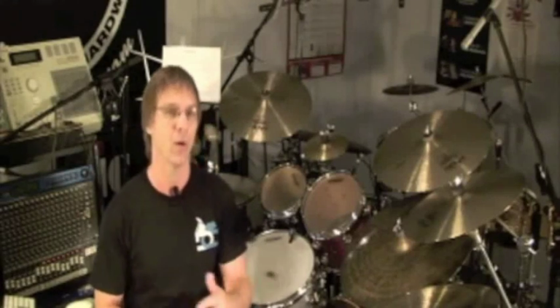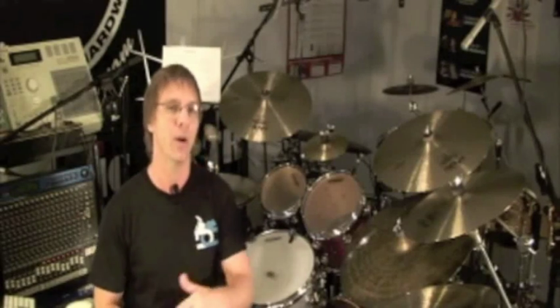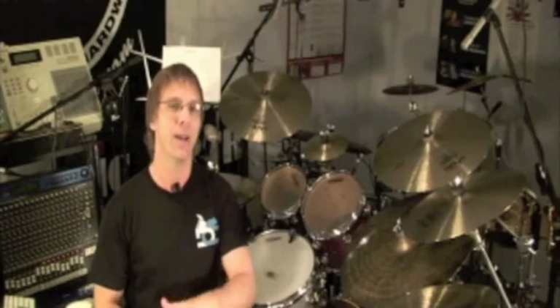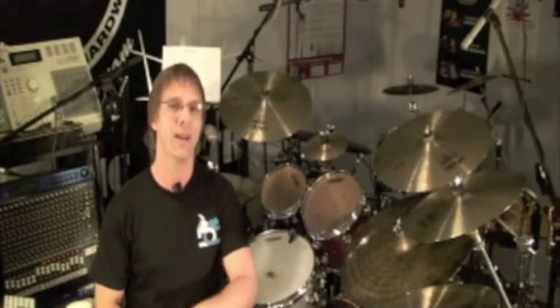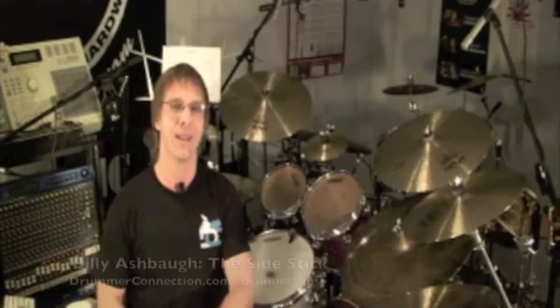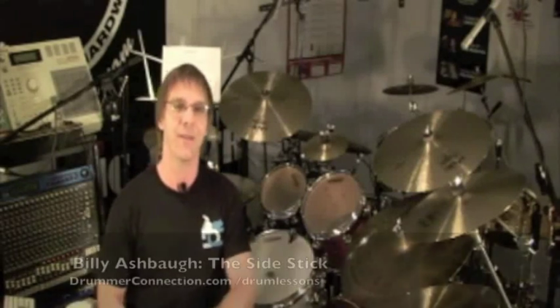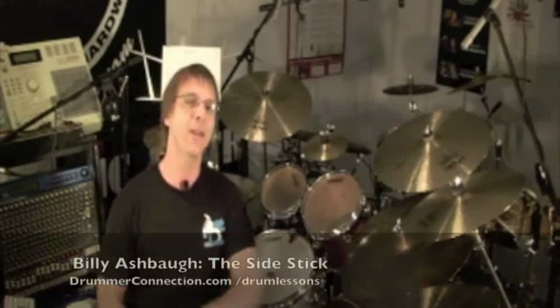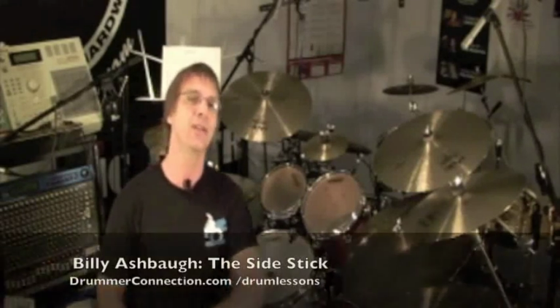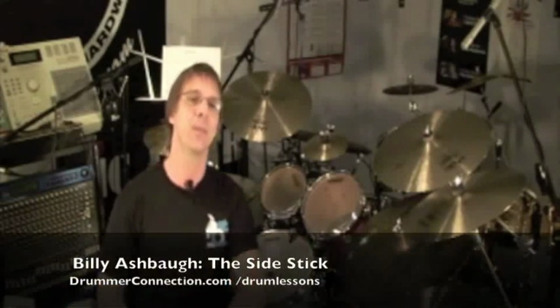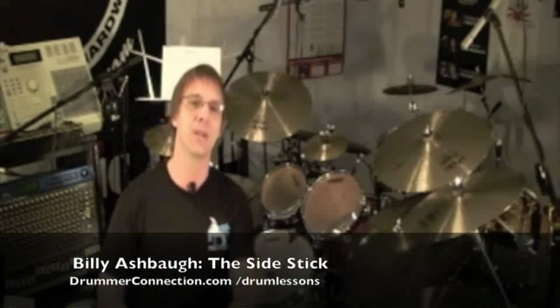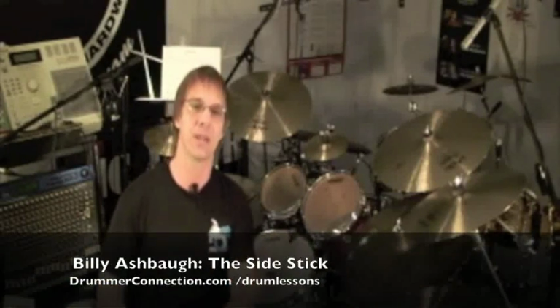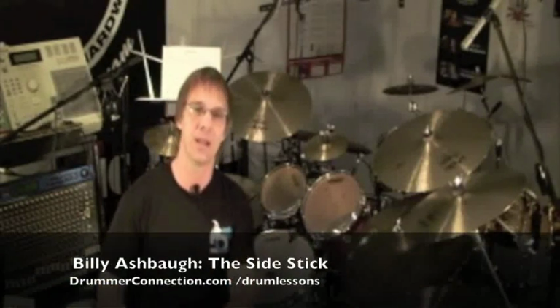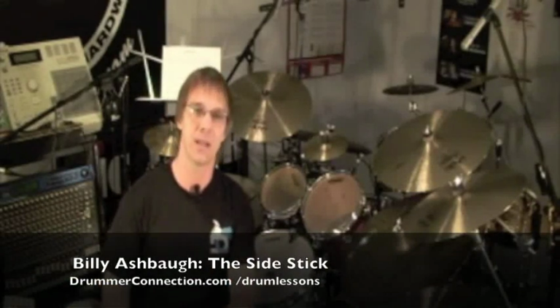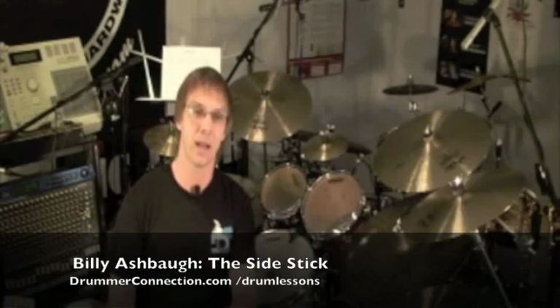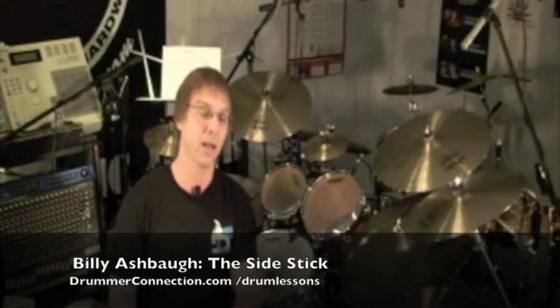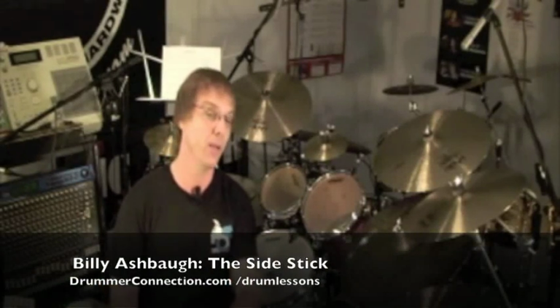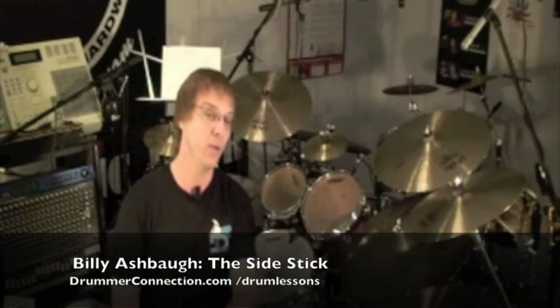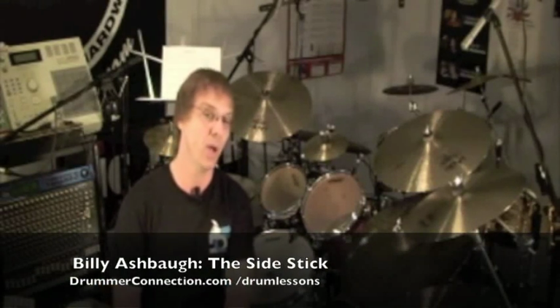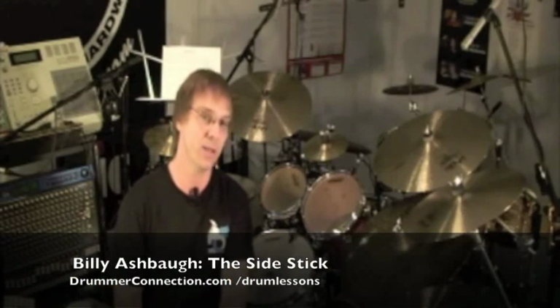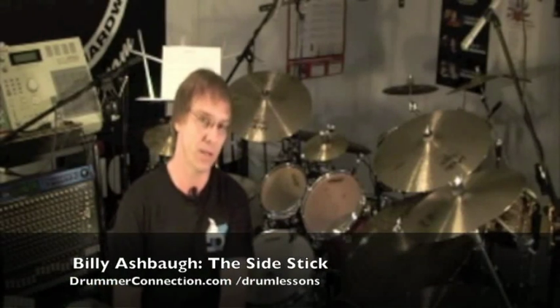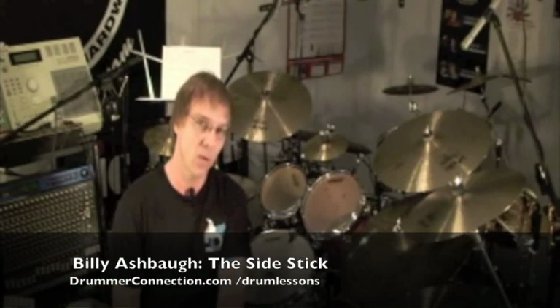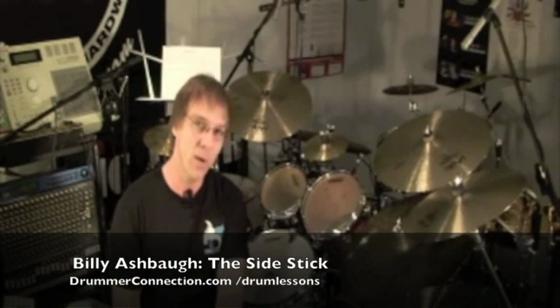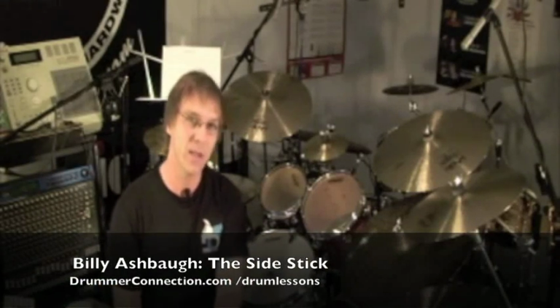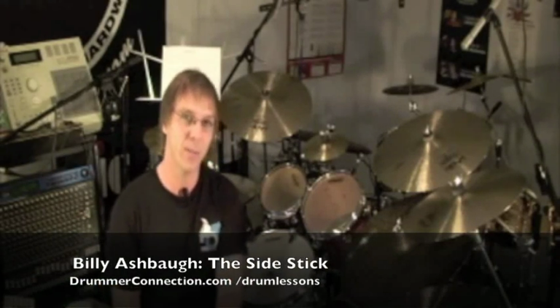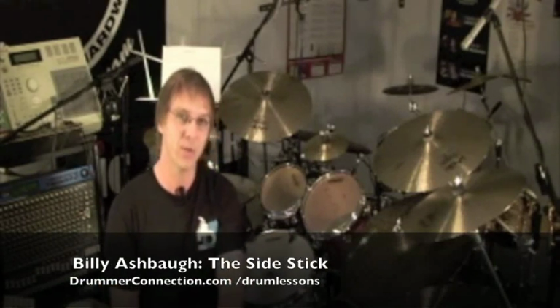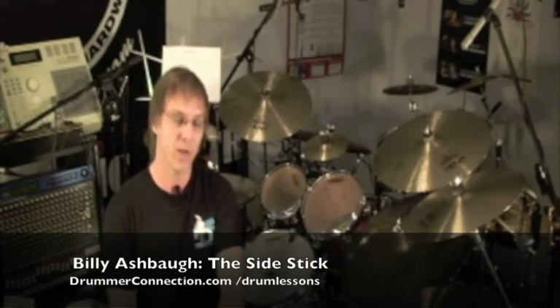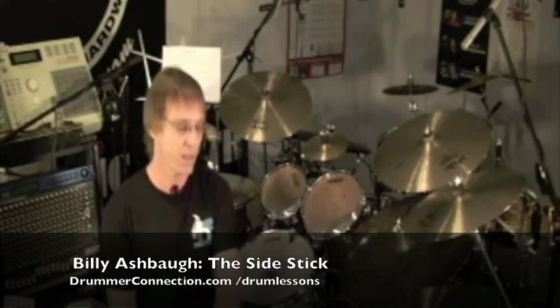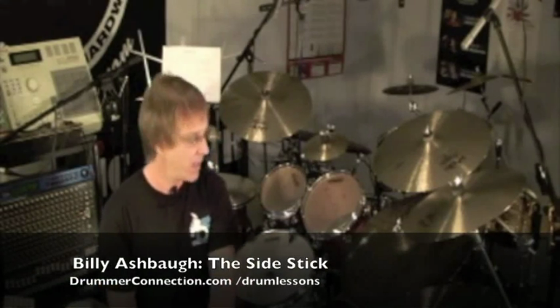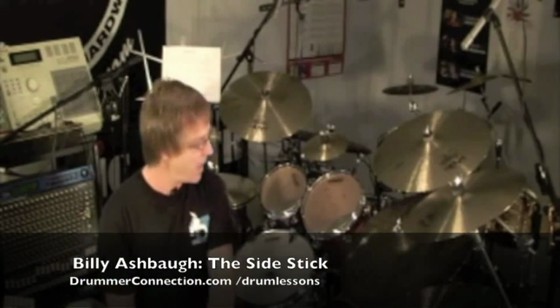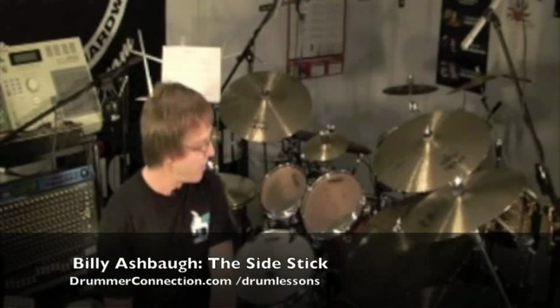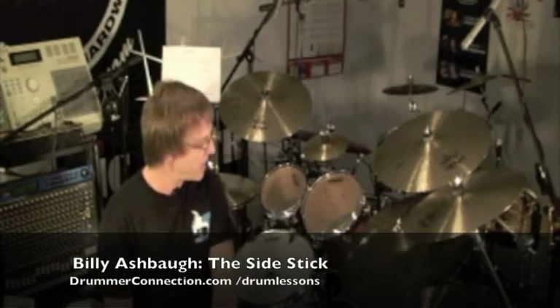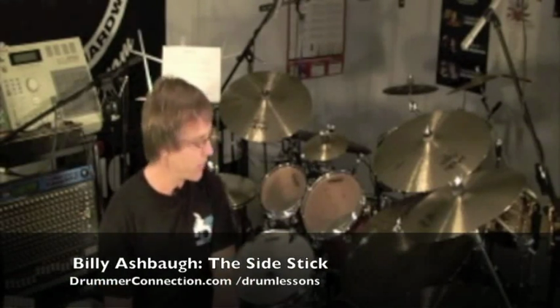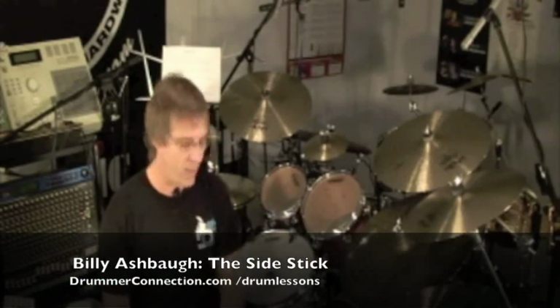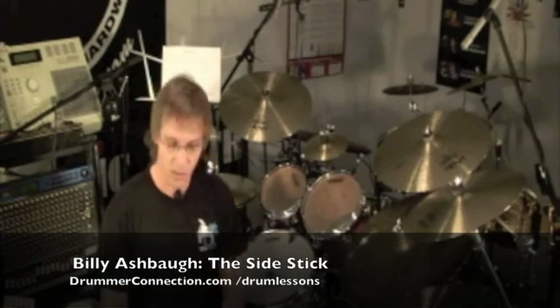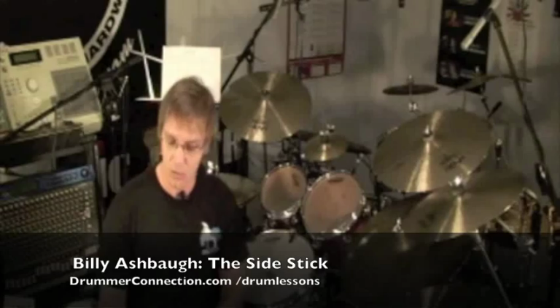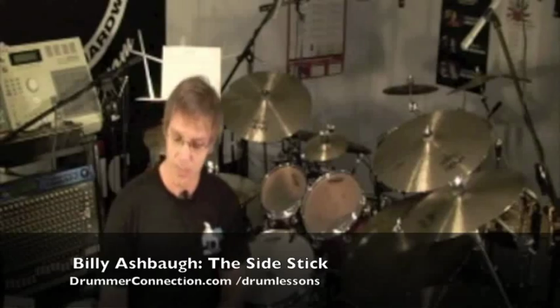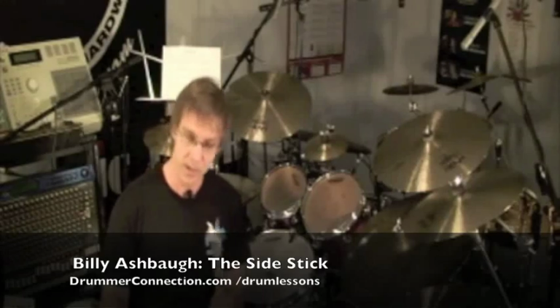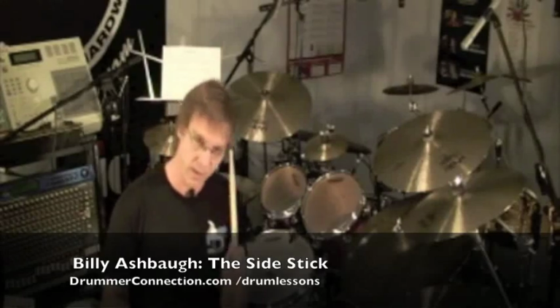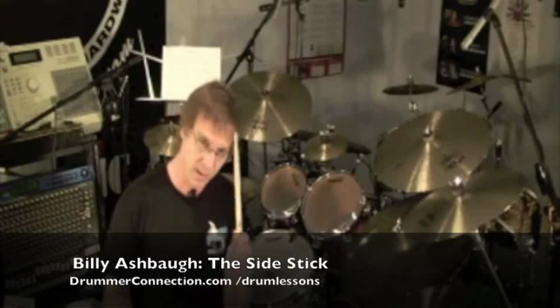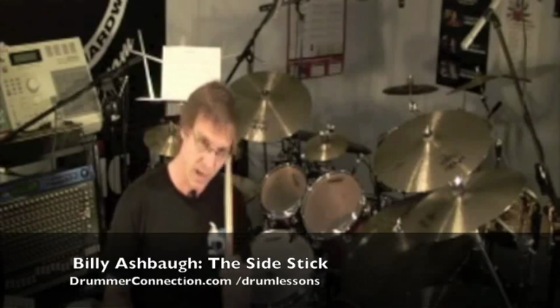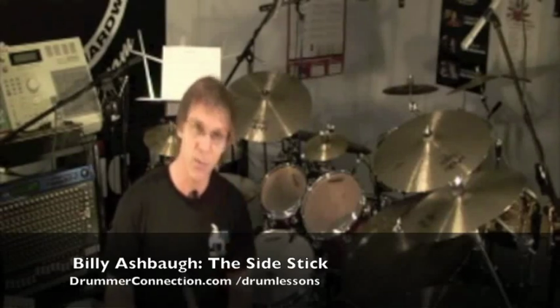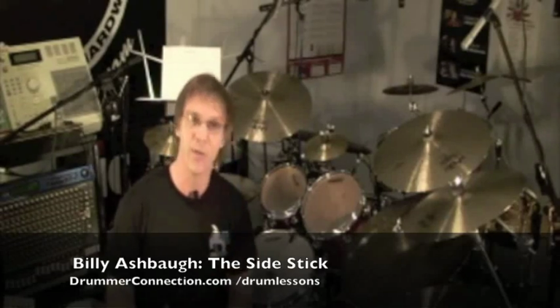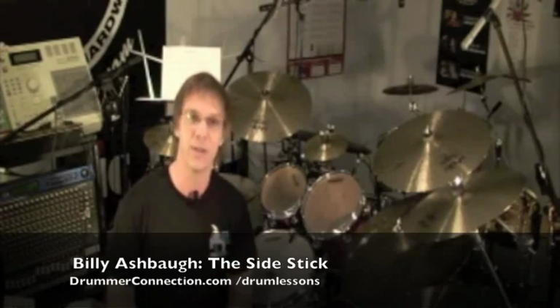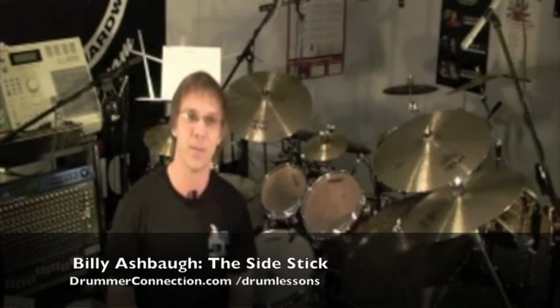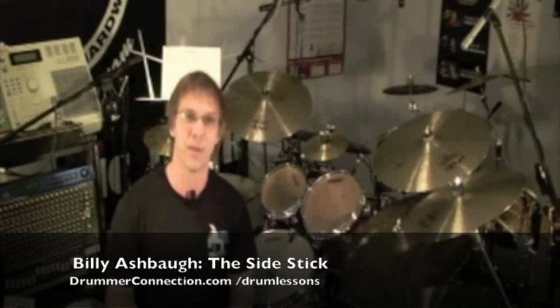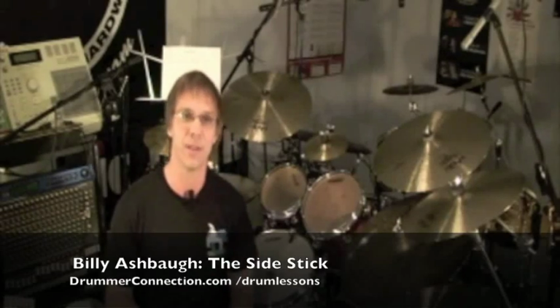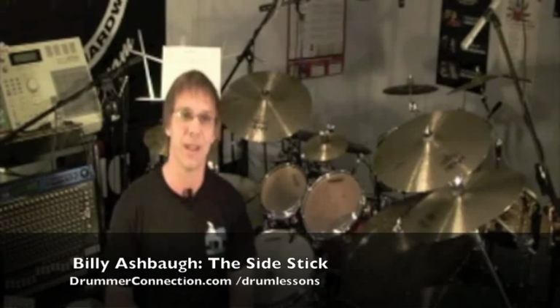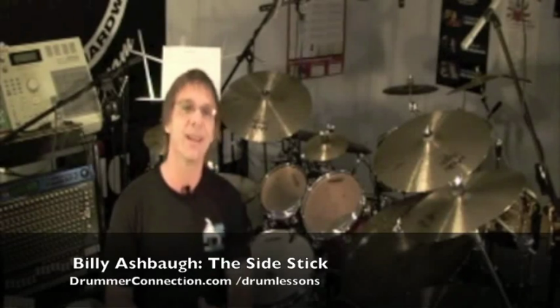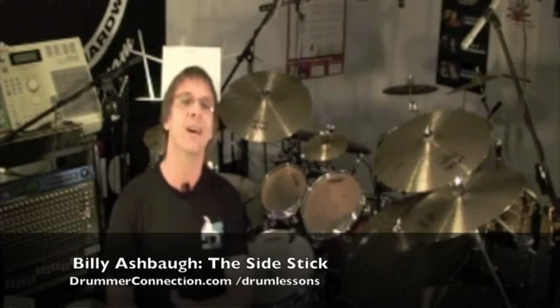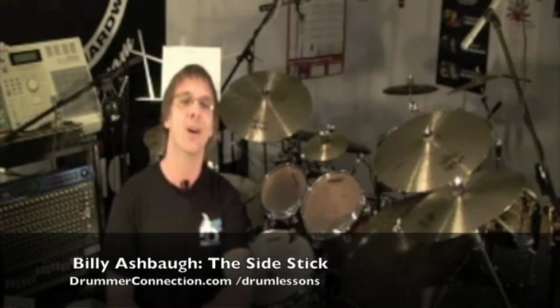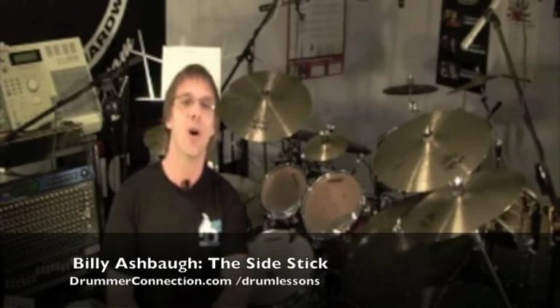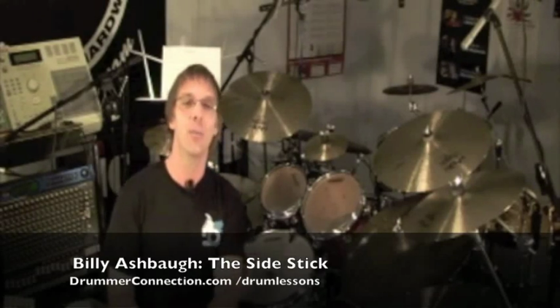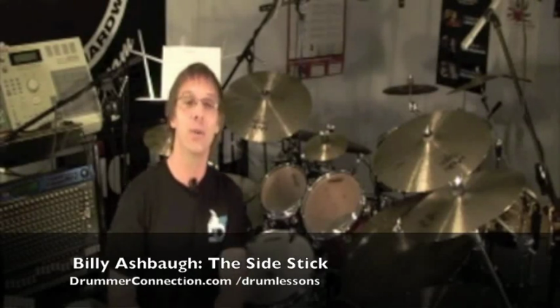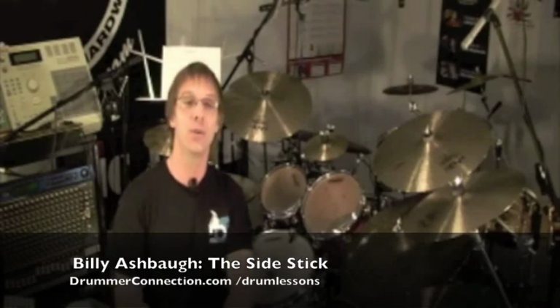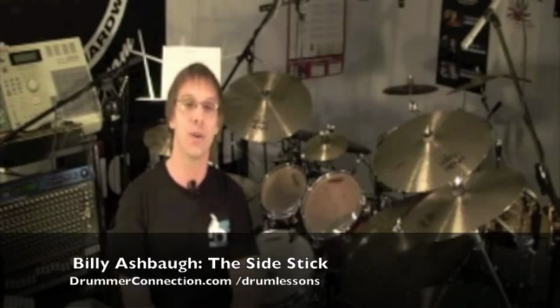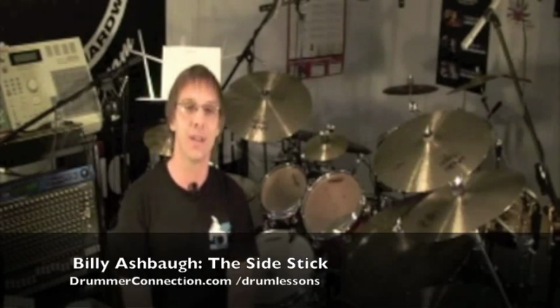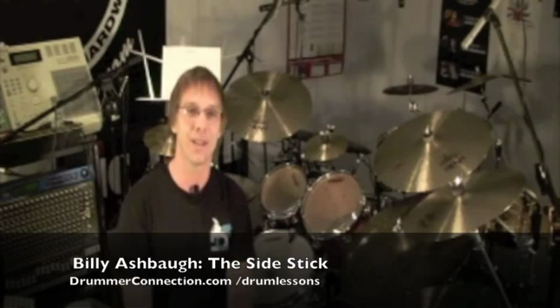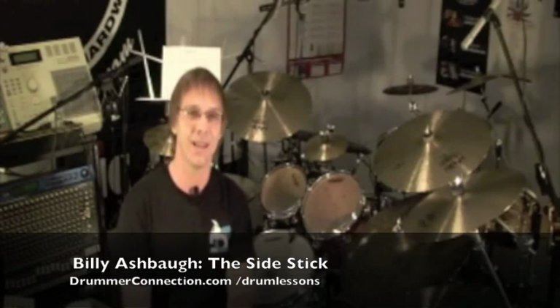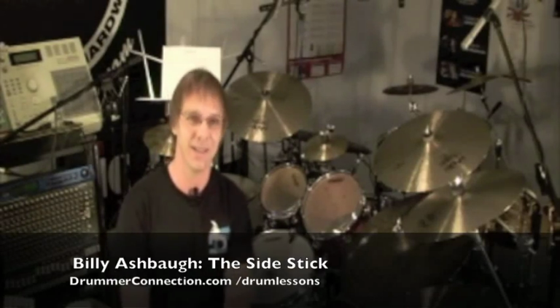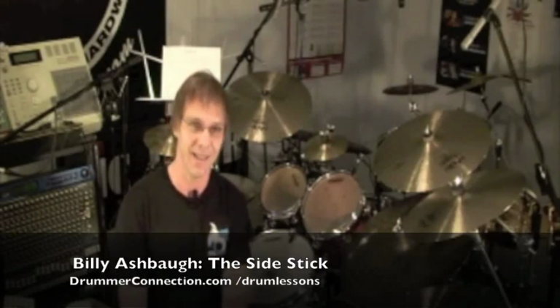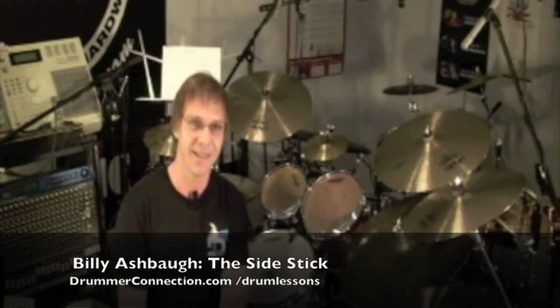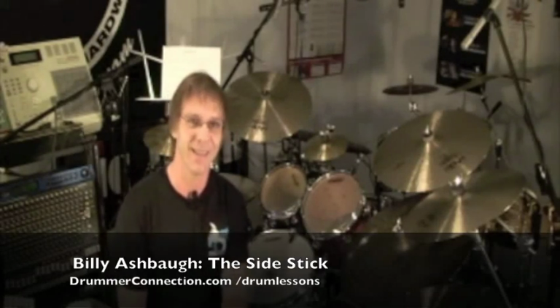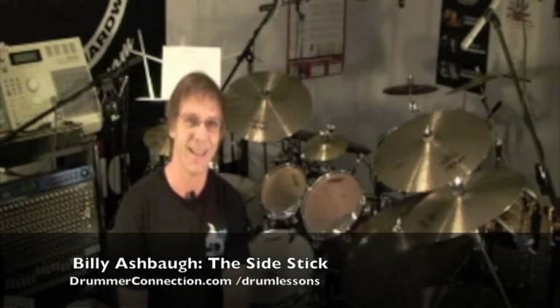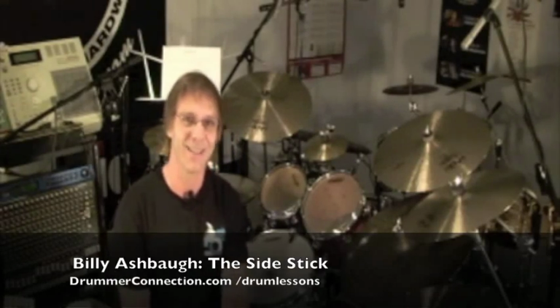As I finish up this lesson I'm going to give you guys just a quick demonstration, messing around a little bit this time with the tip of the stick. Hope you enjoyed the side stick. Thanks.